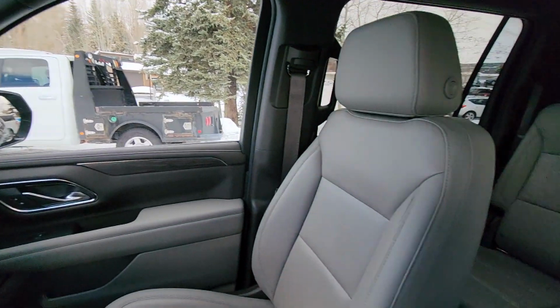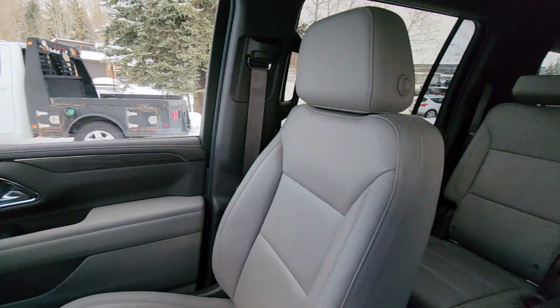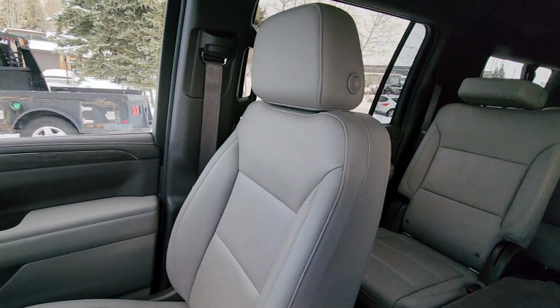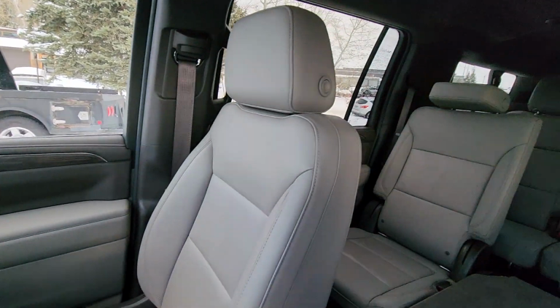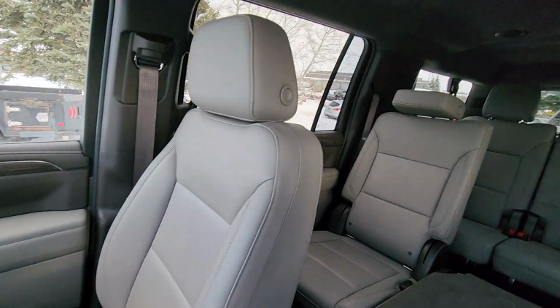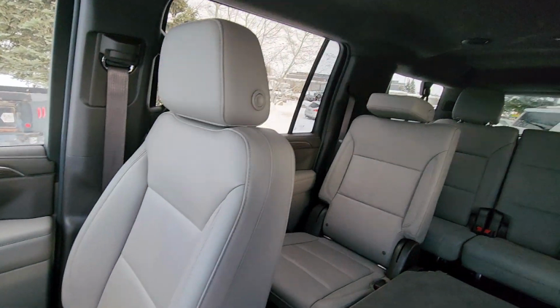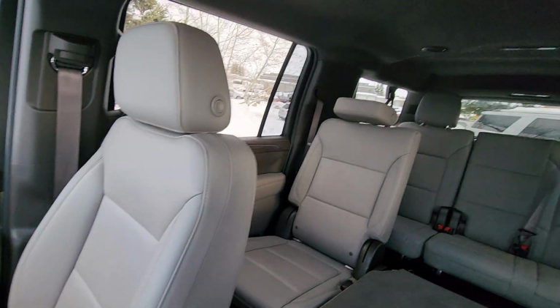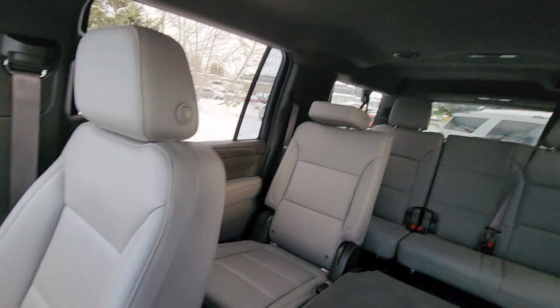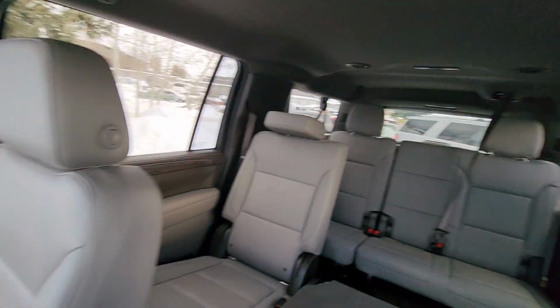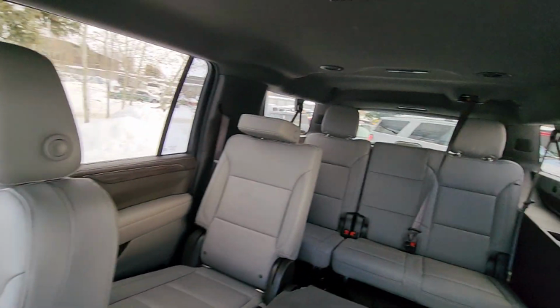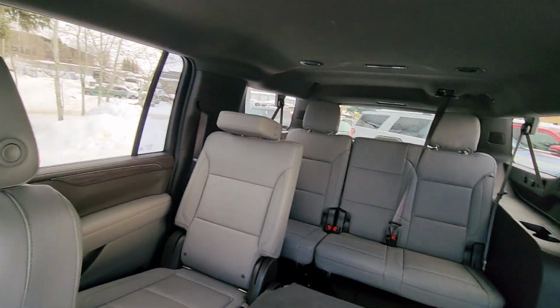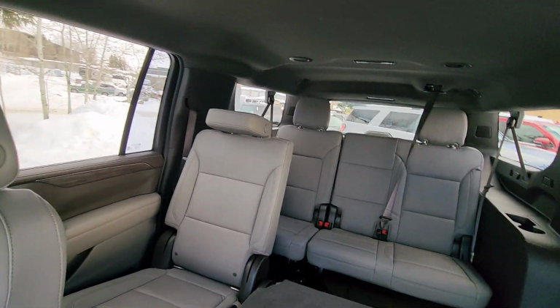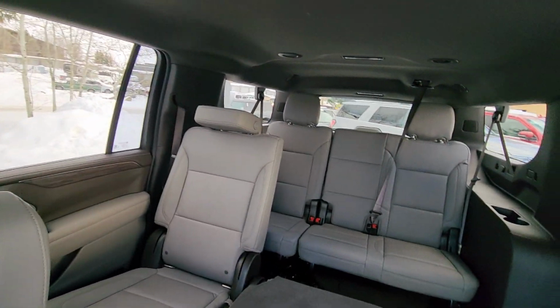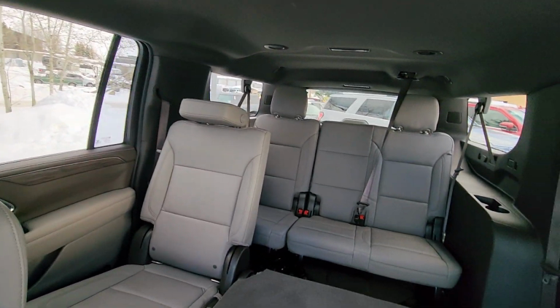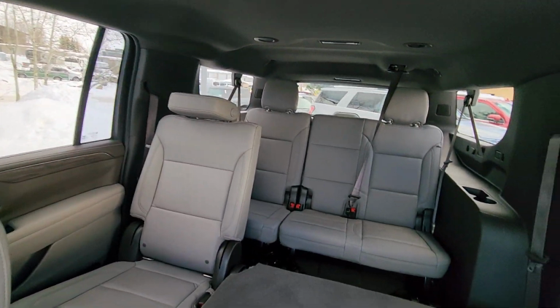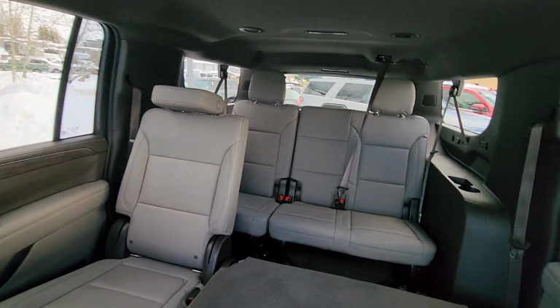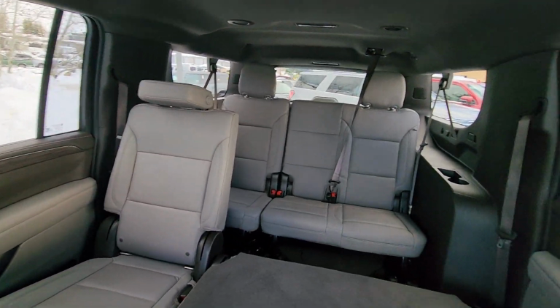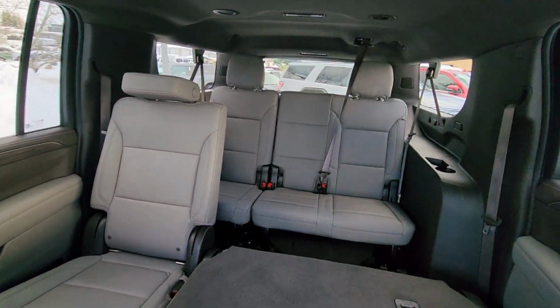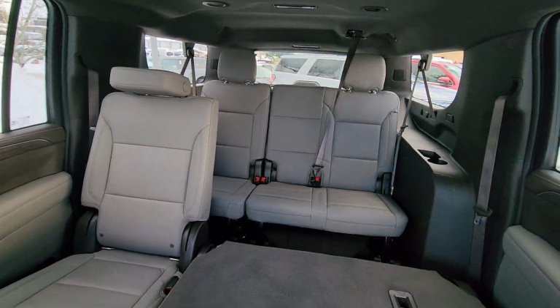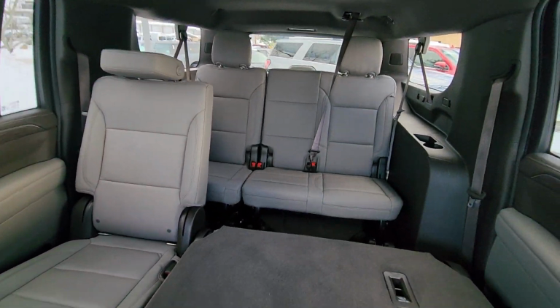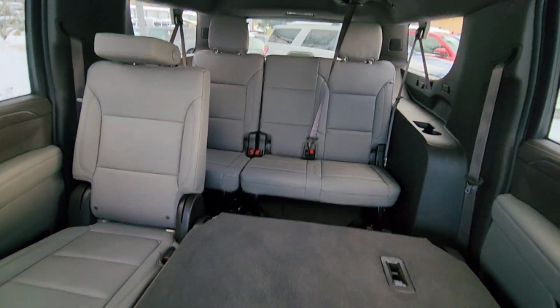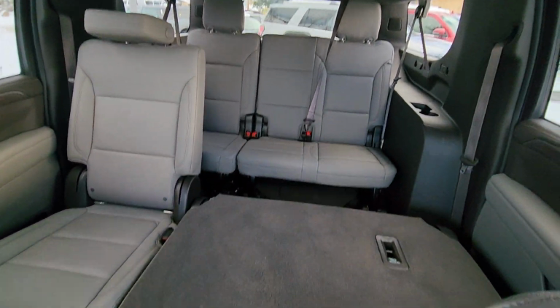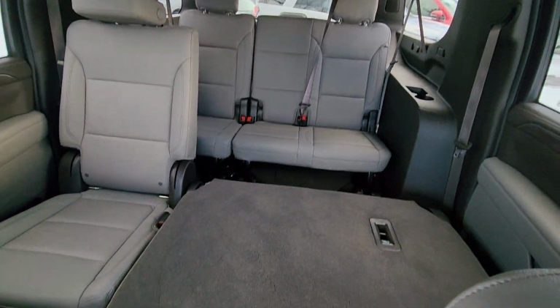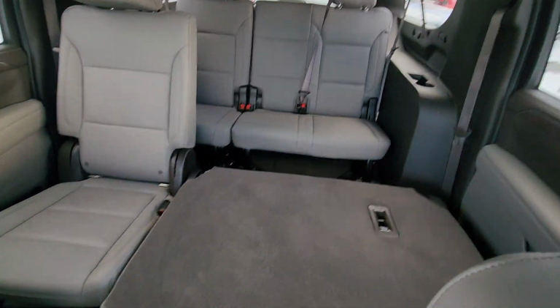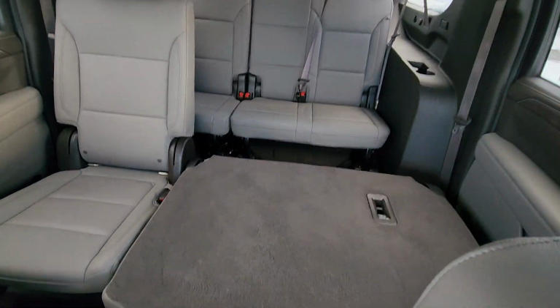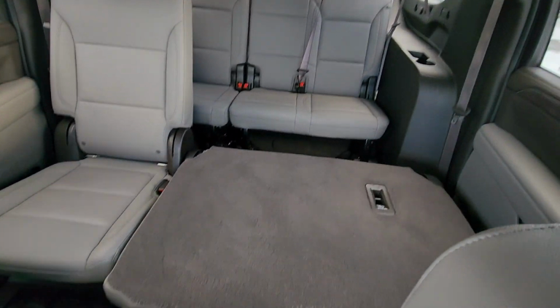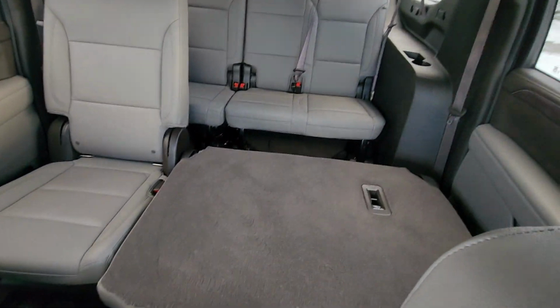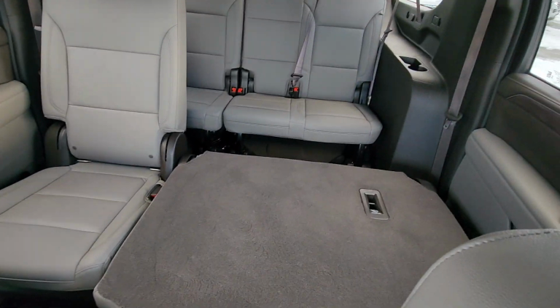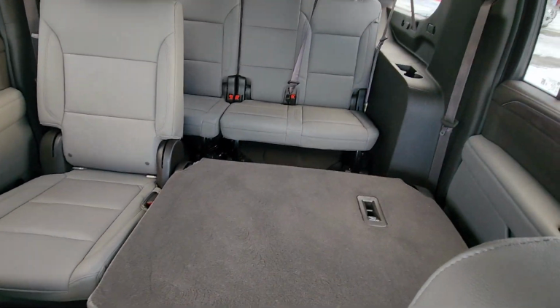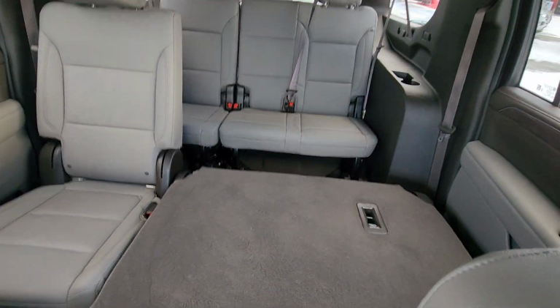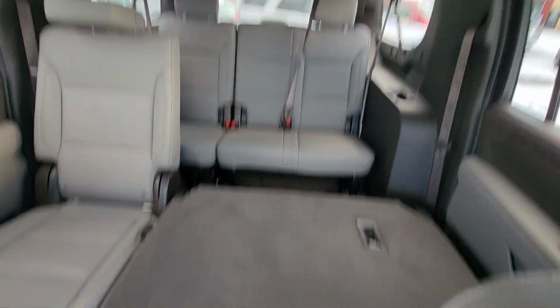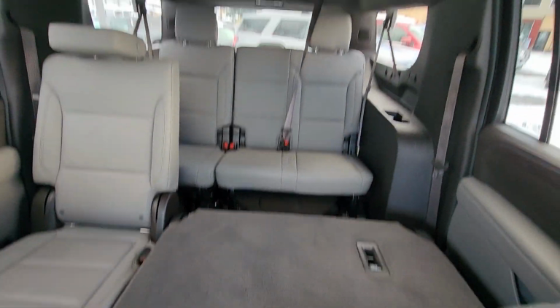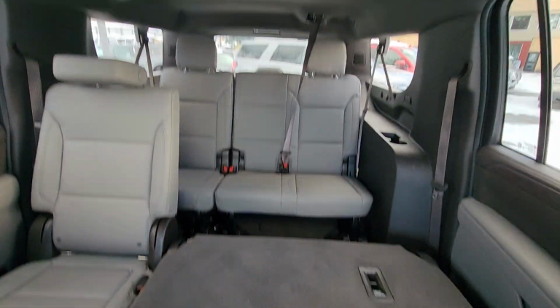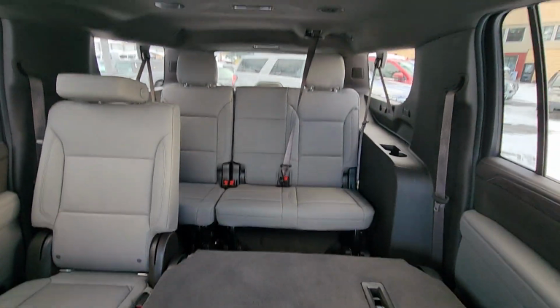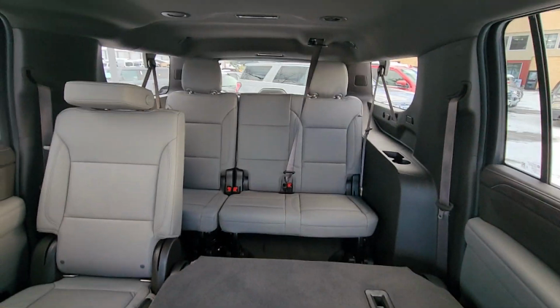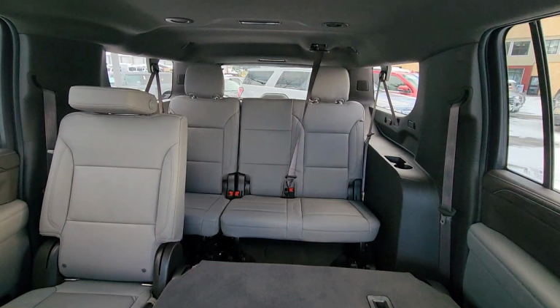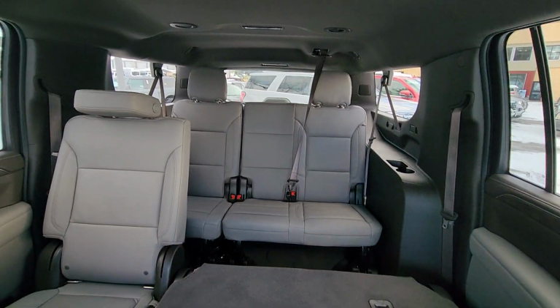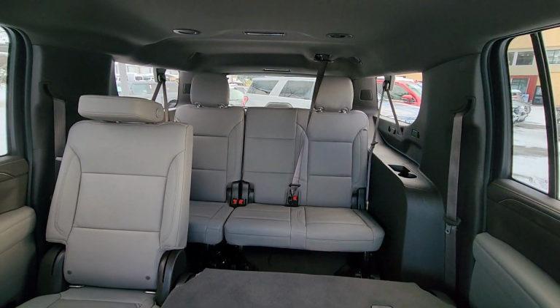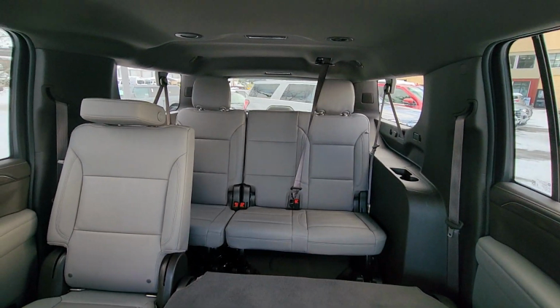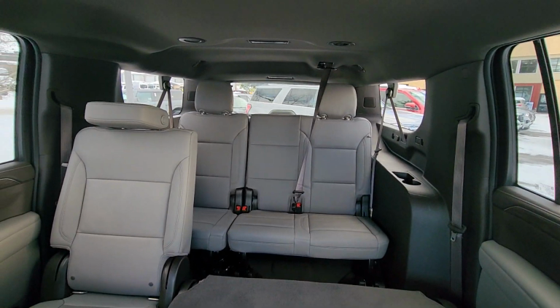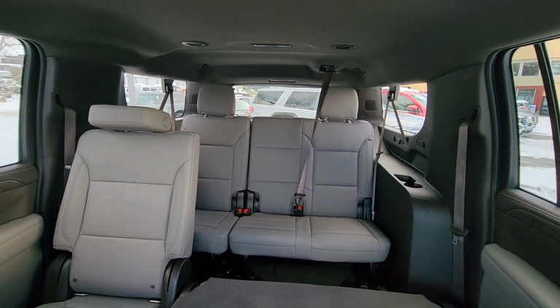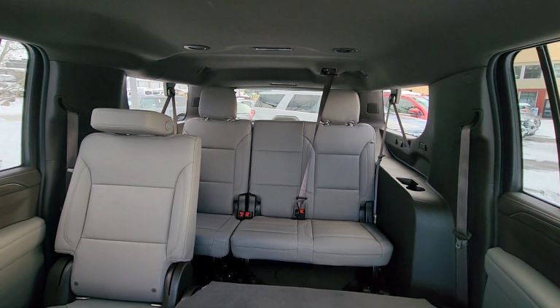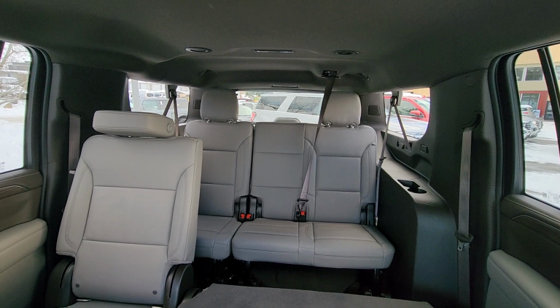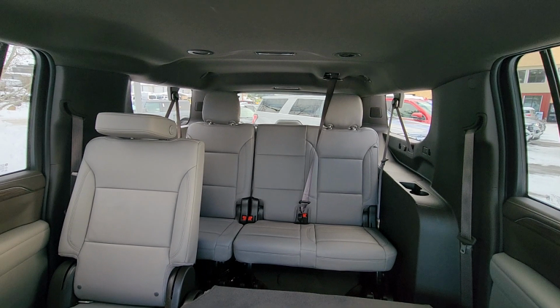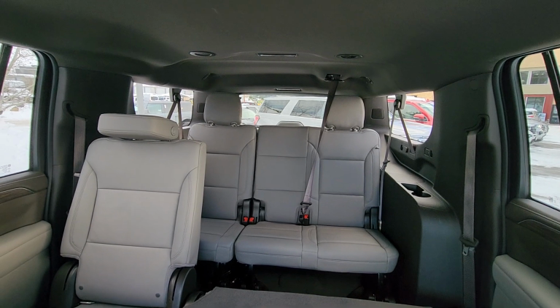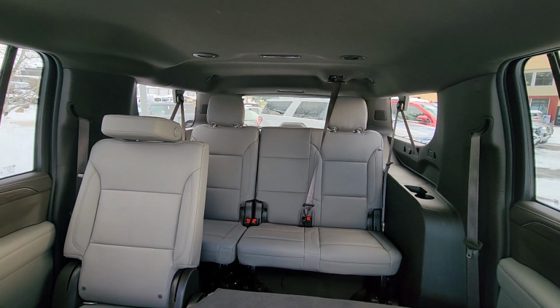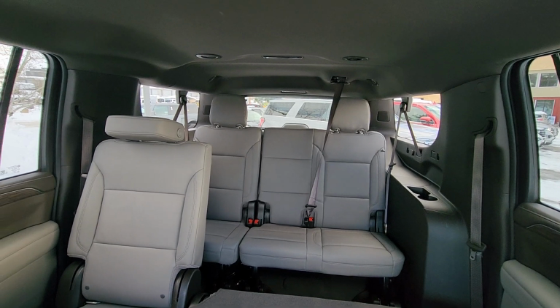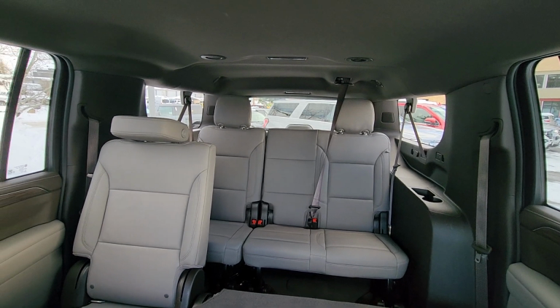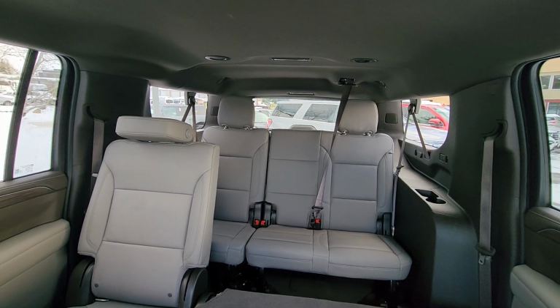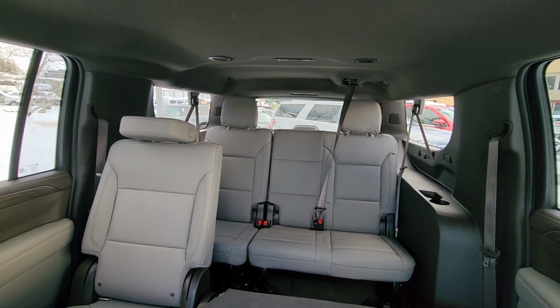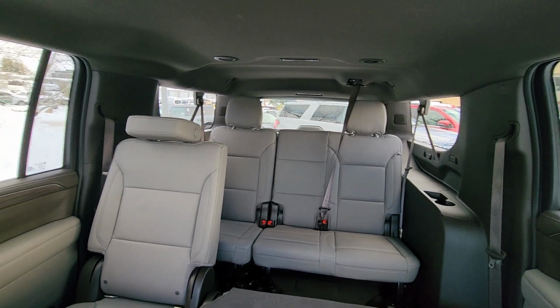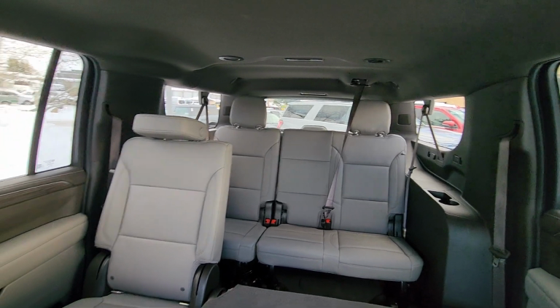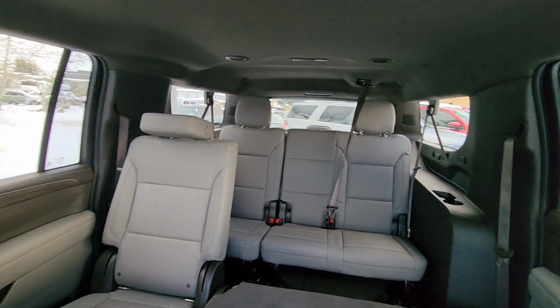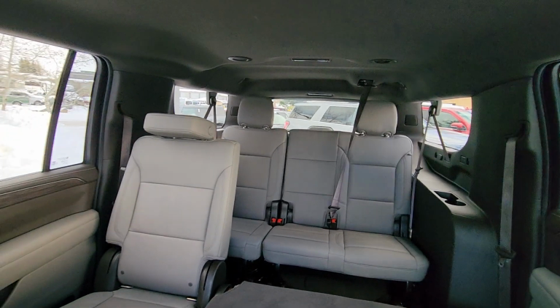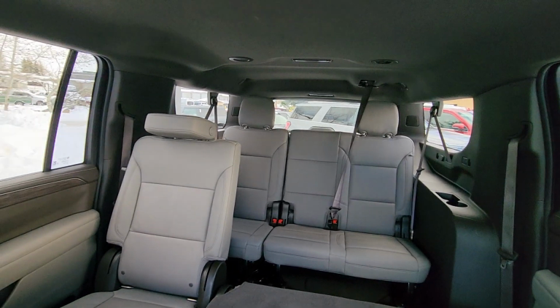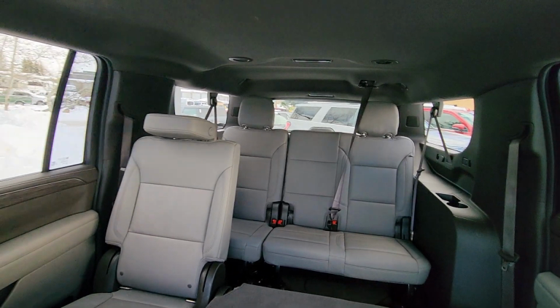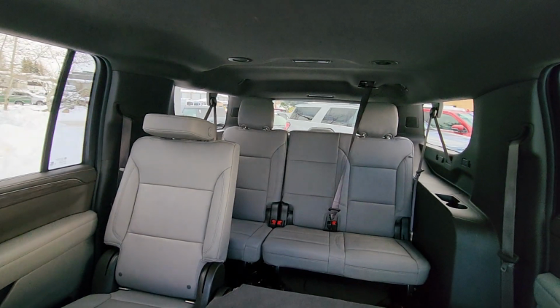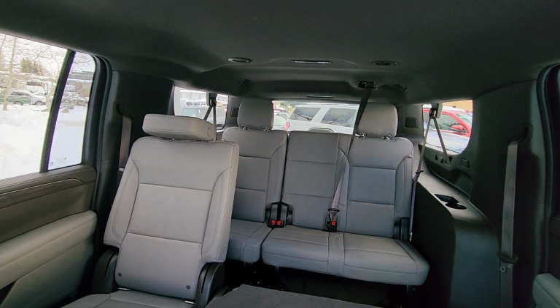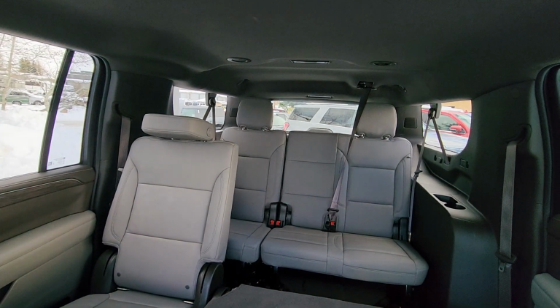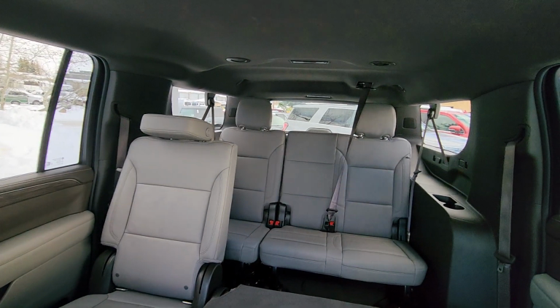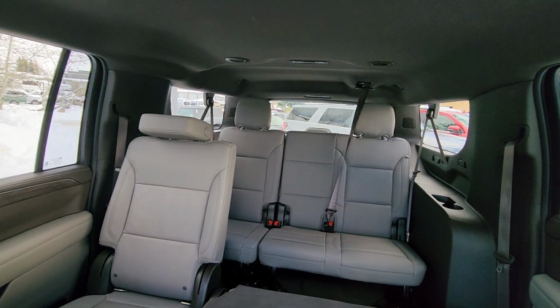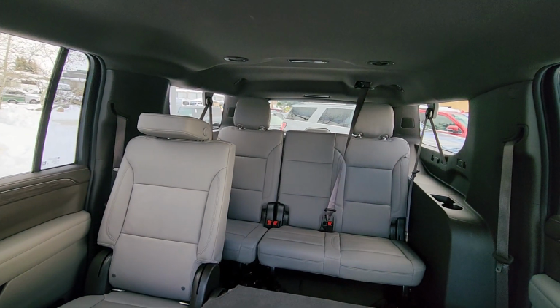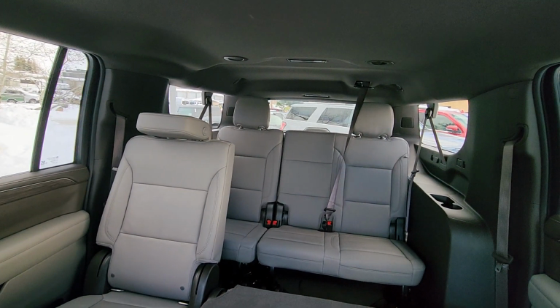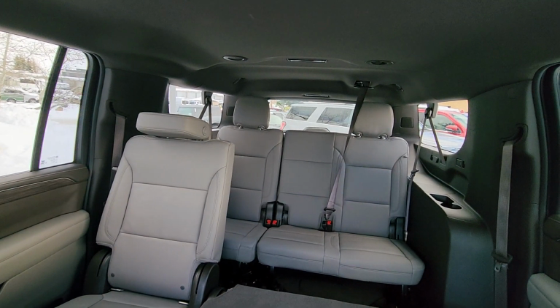That gives you a little look inside. Well cared for. Hope that helps.